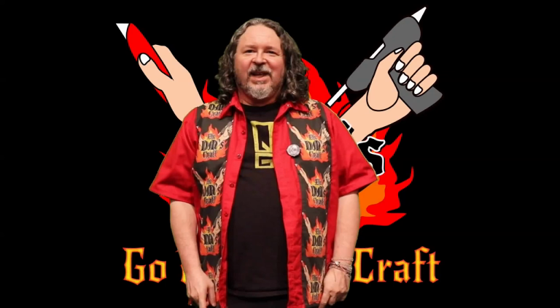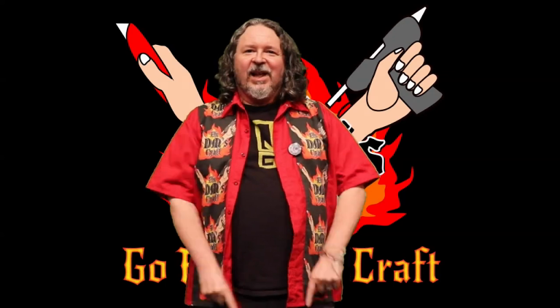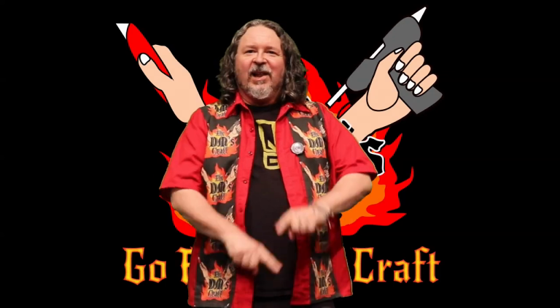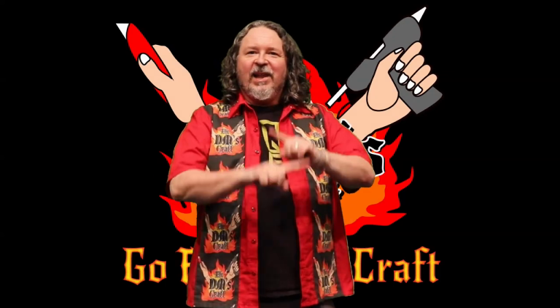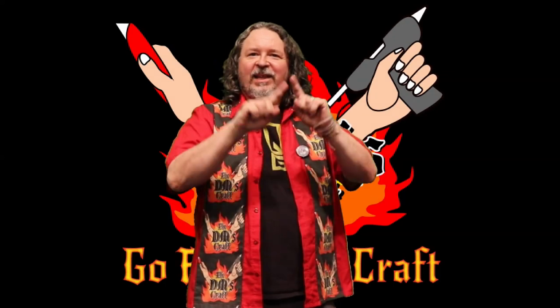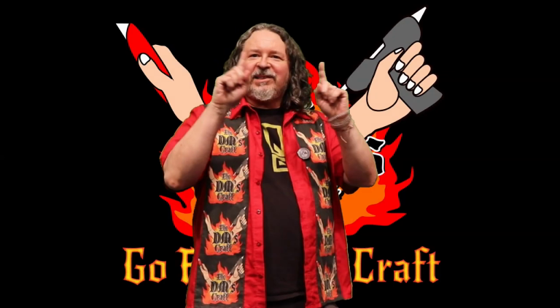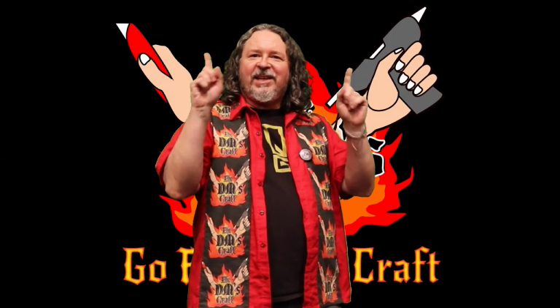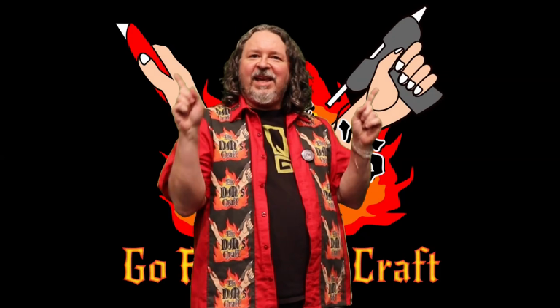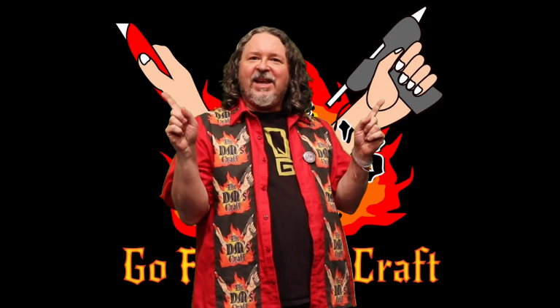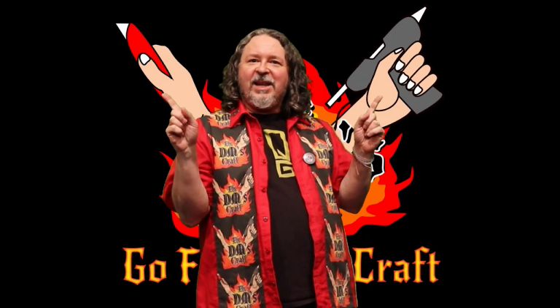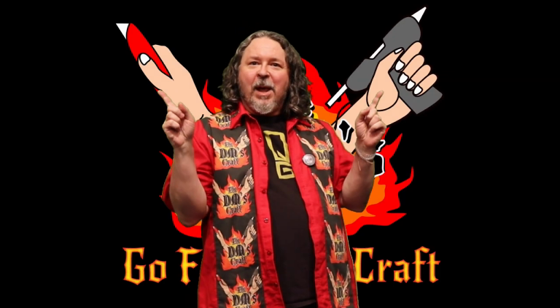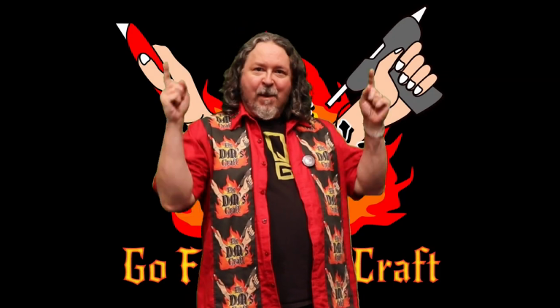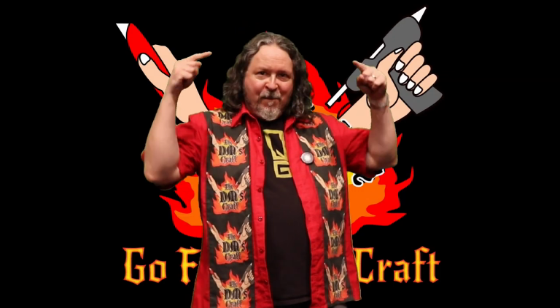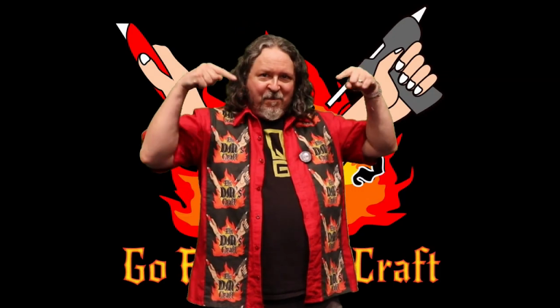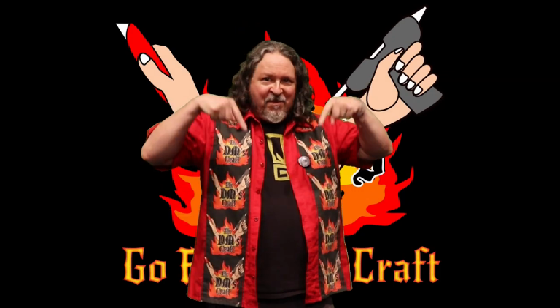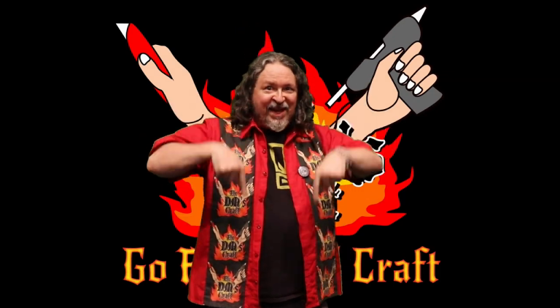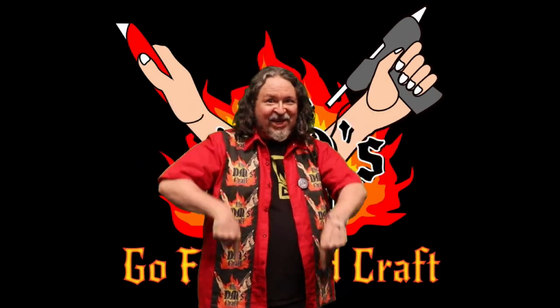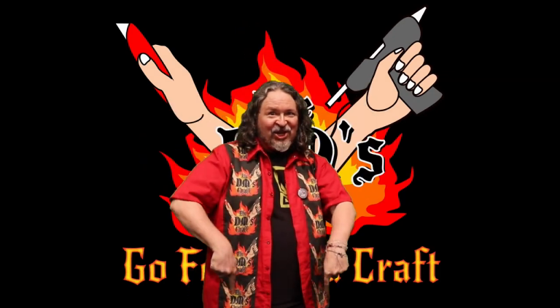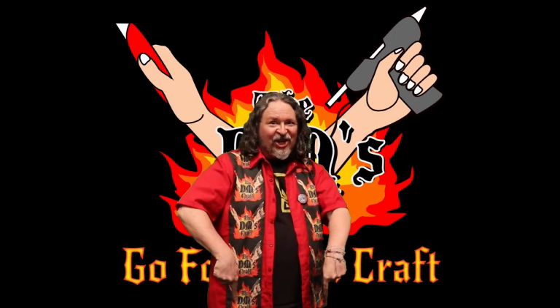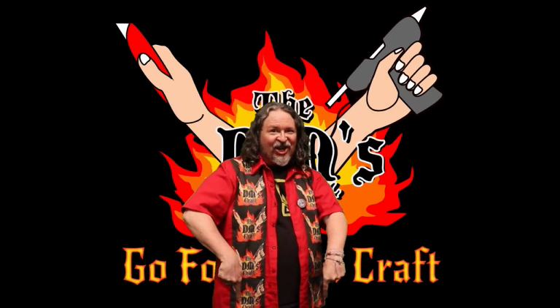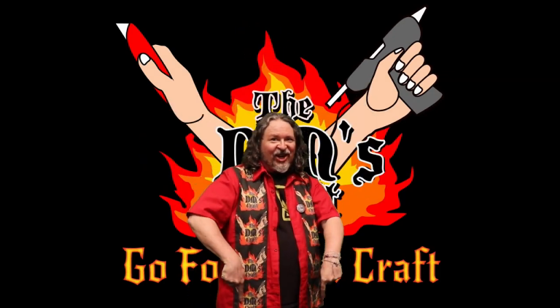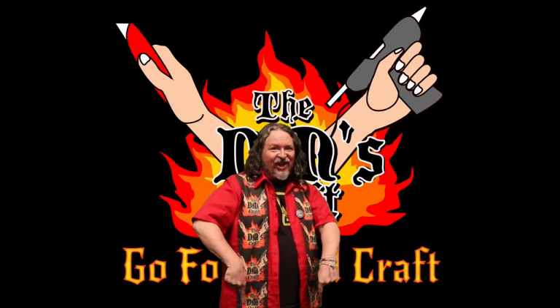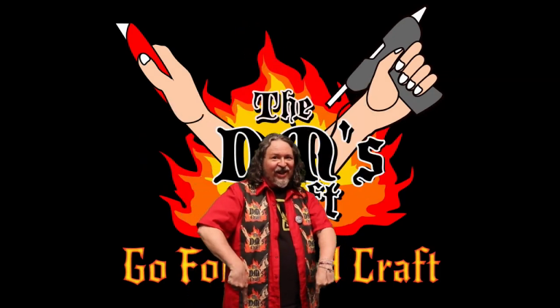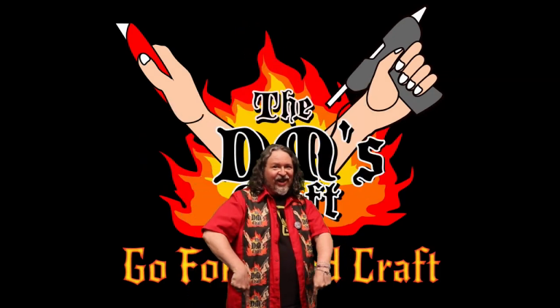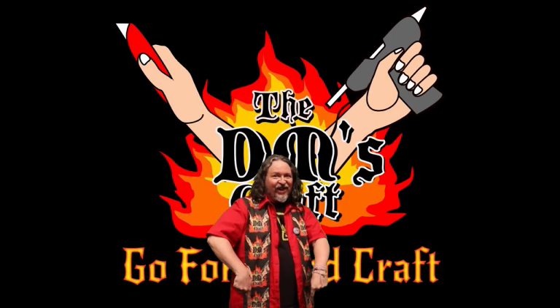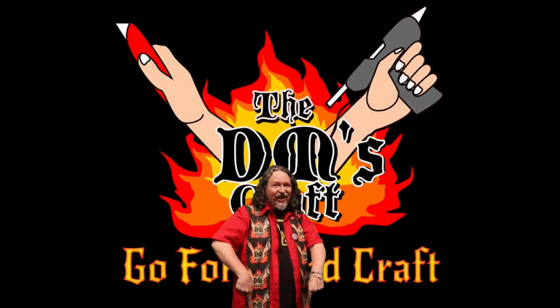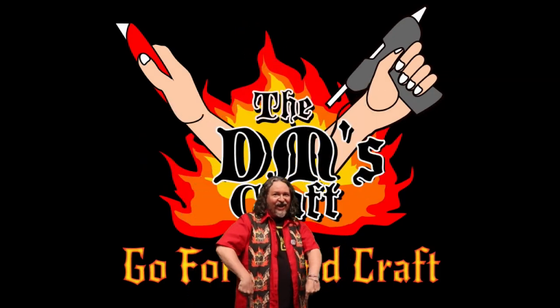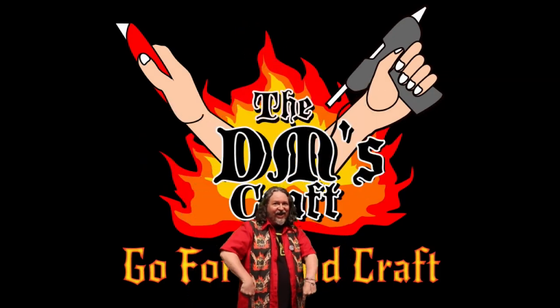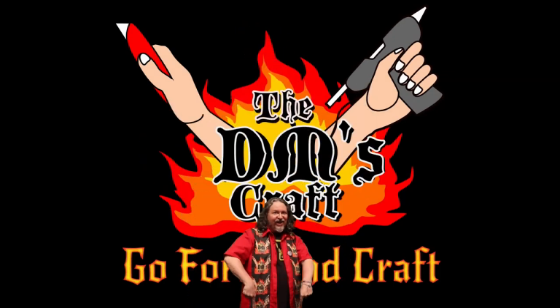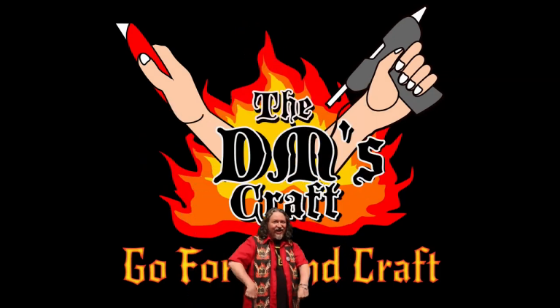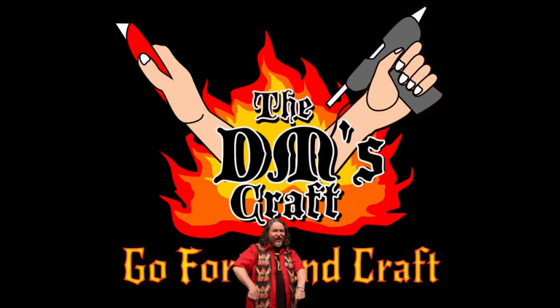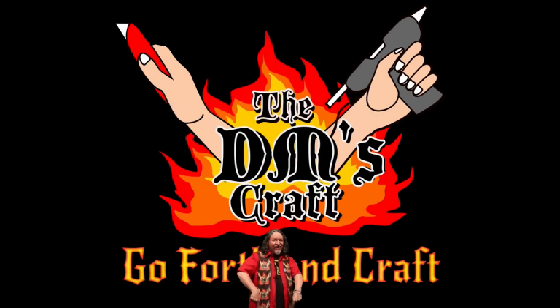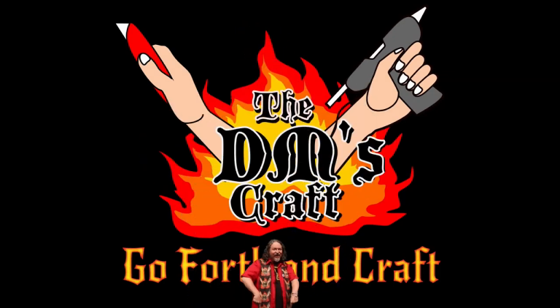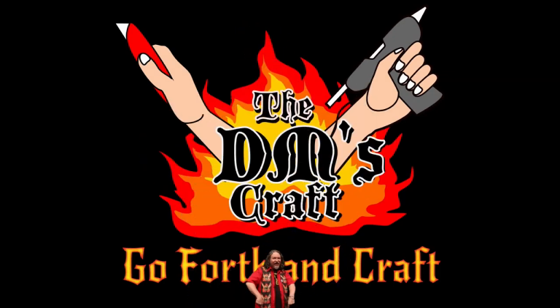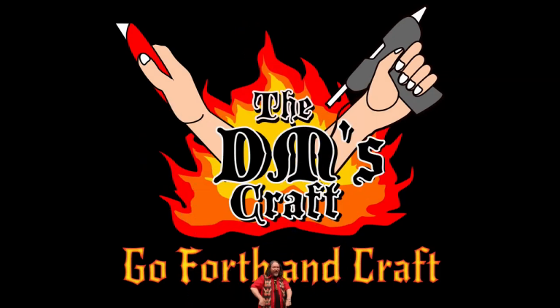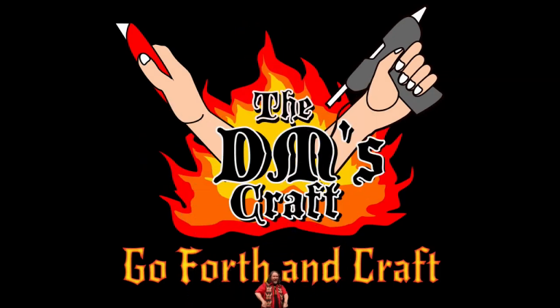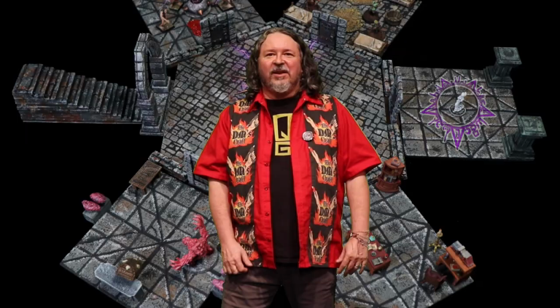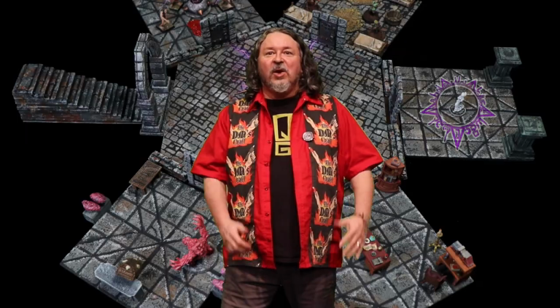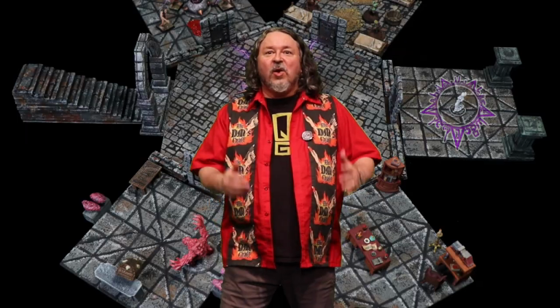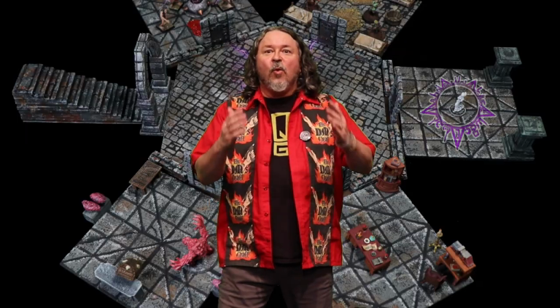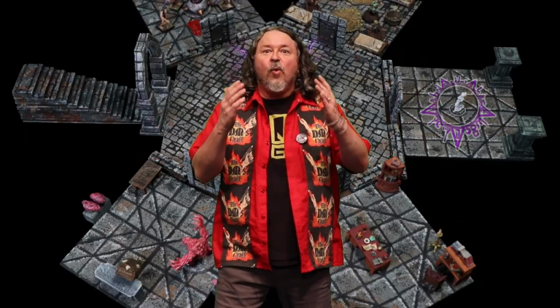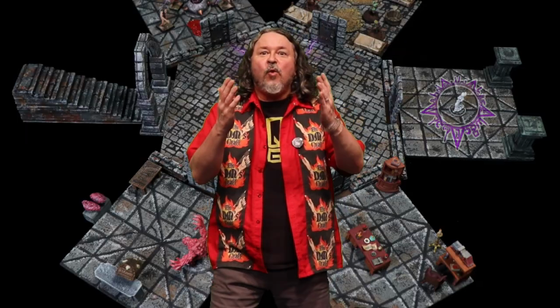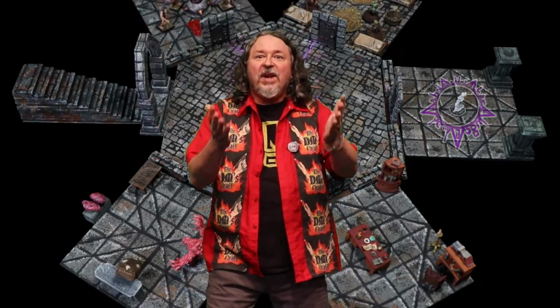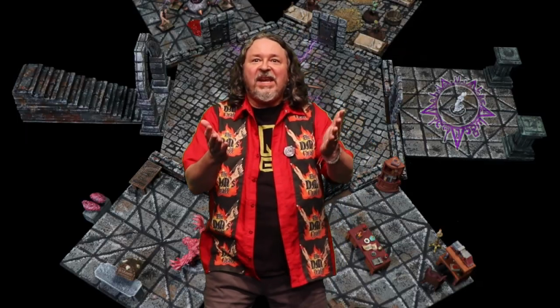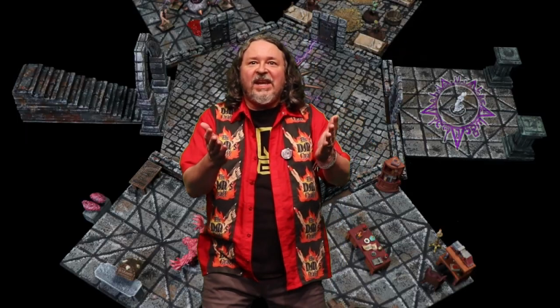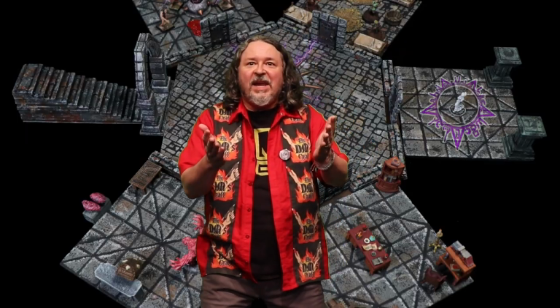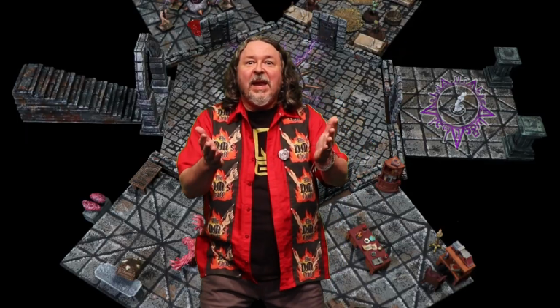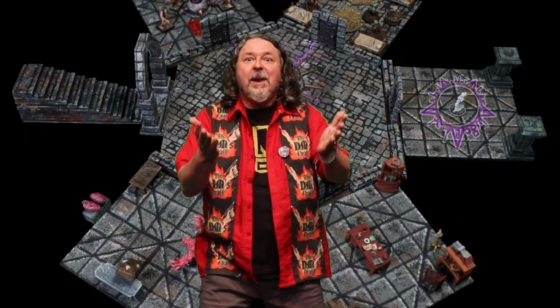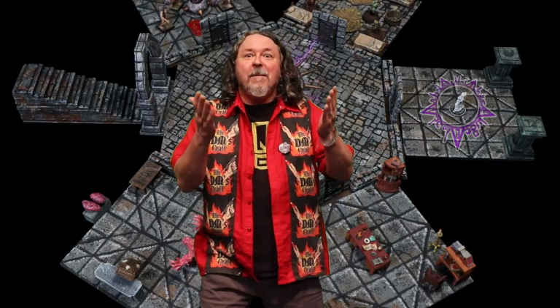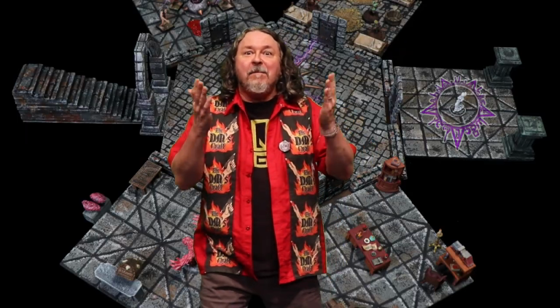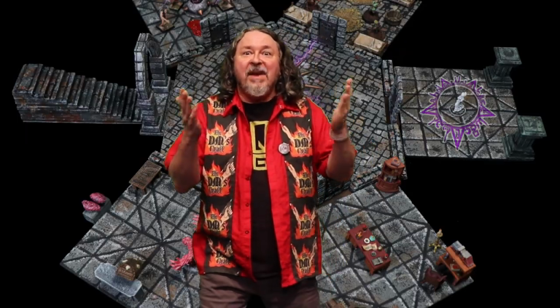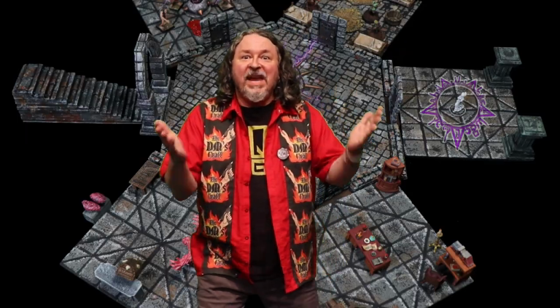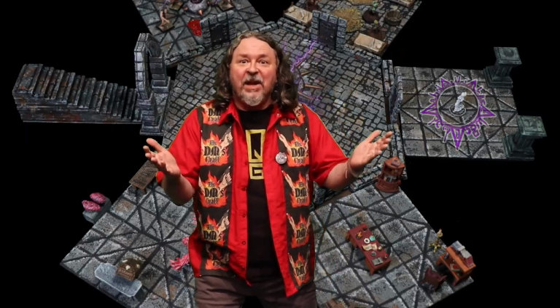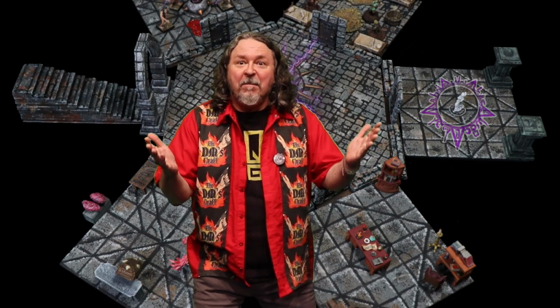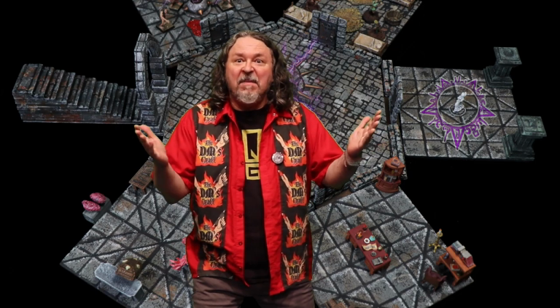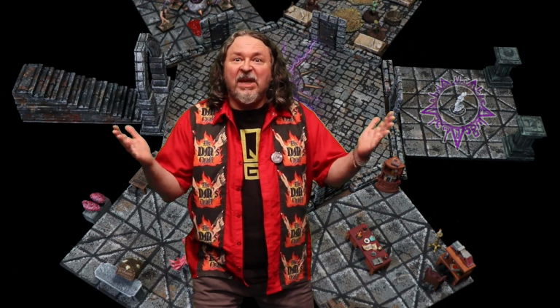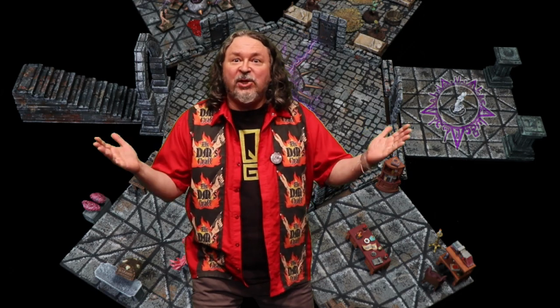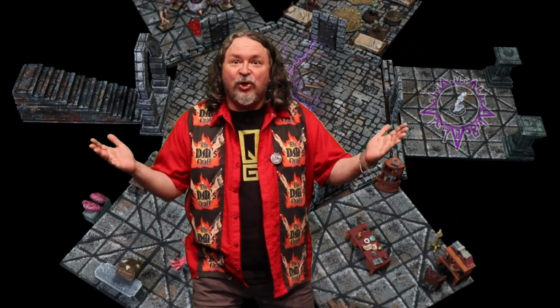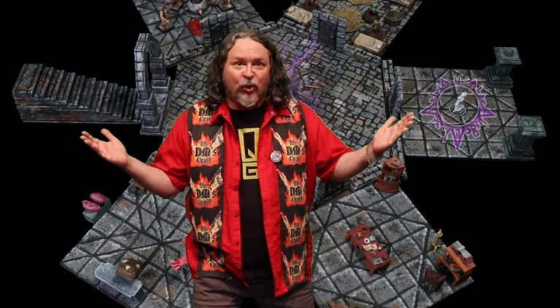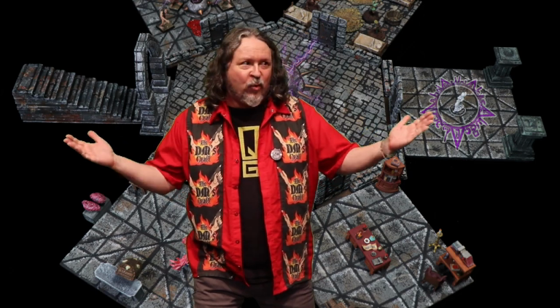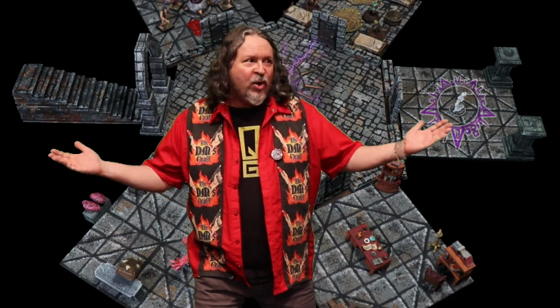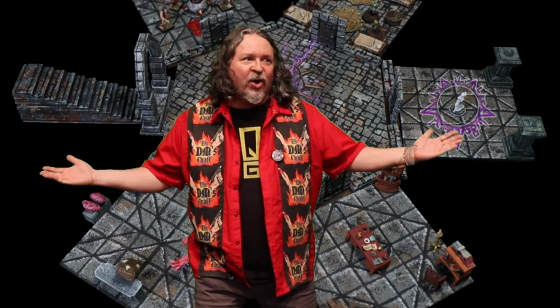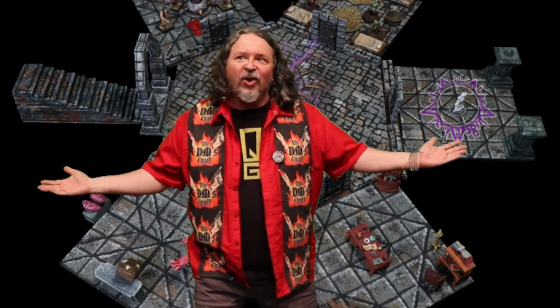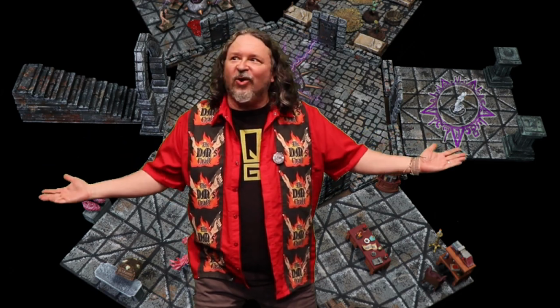Let's get miniature! We made a miniature world.